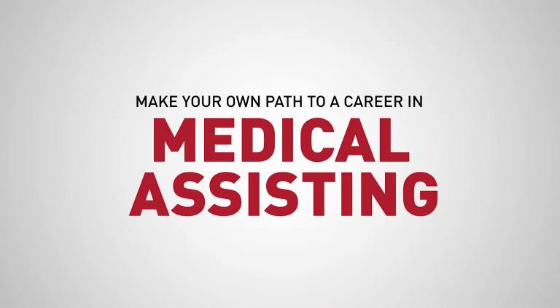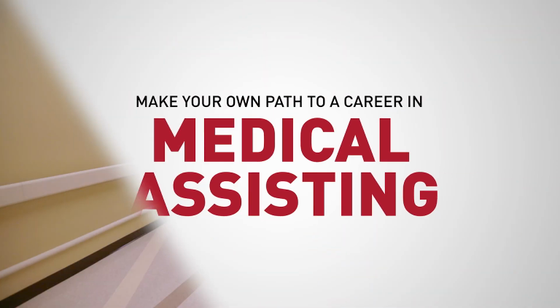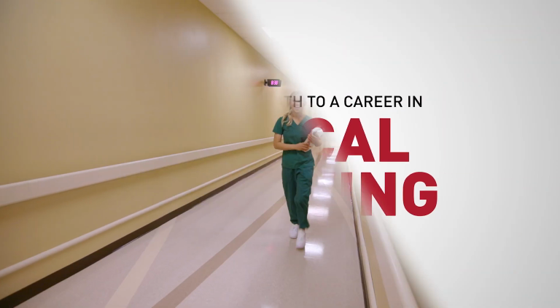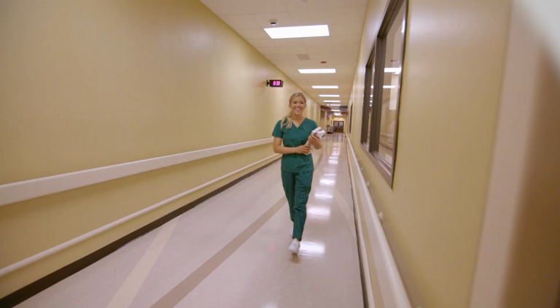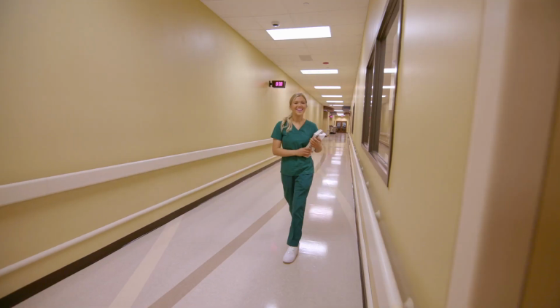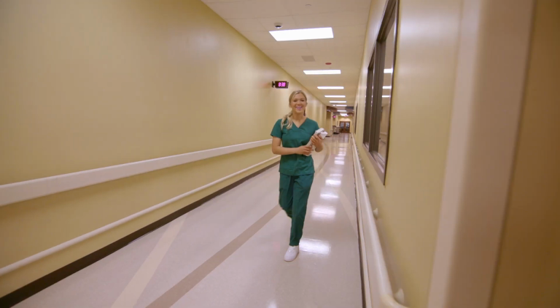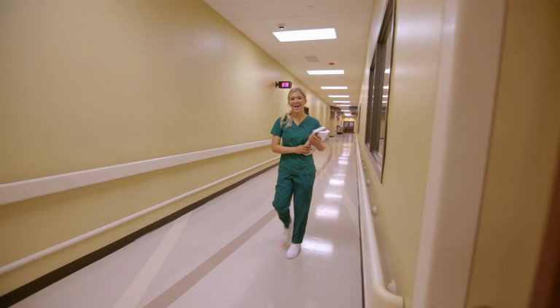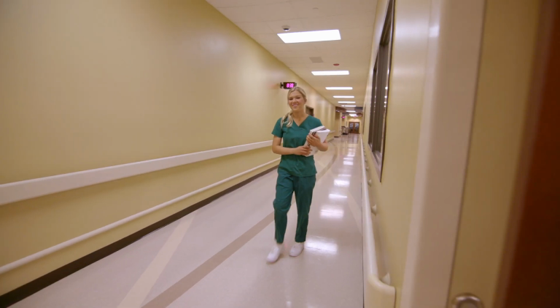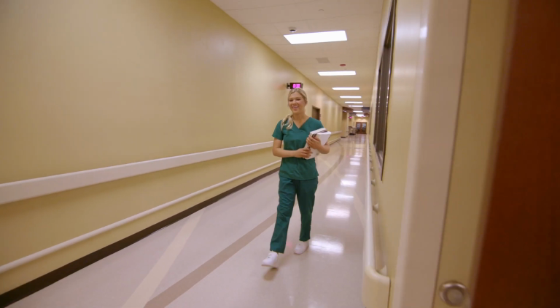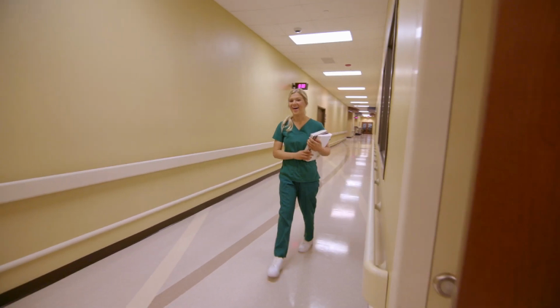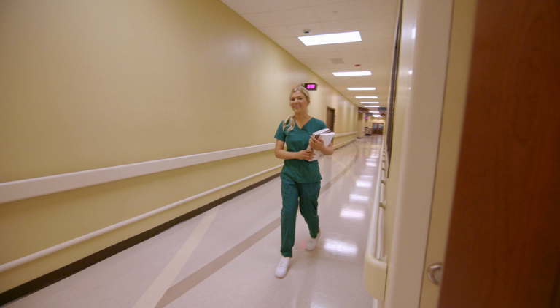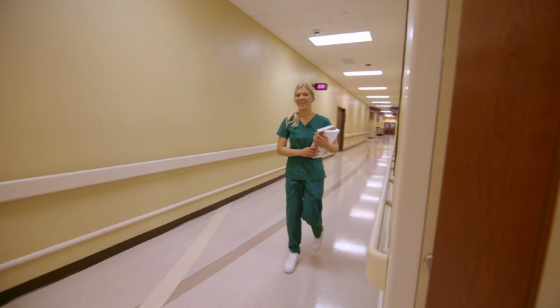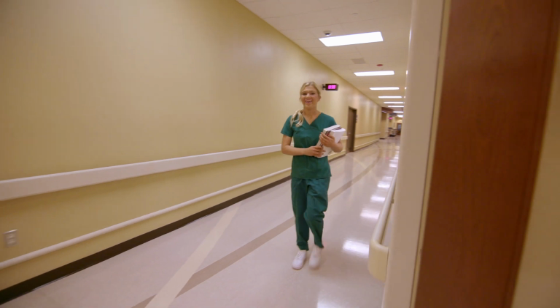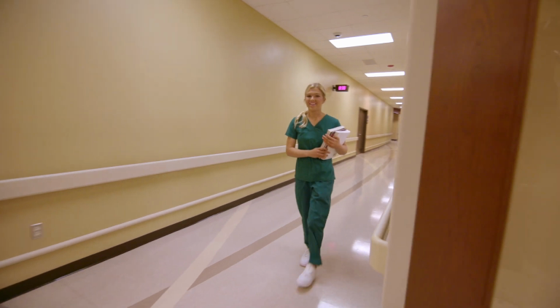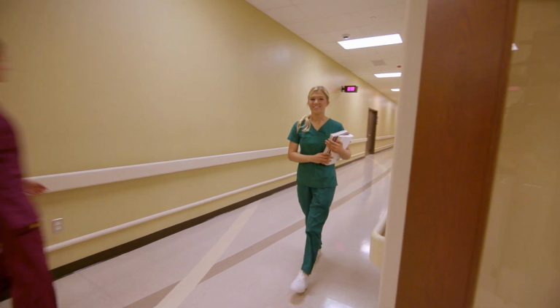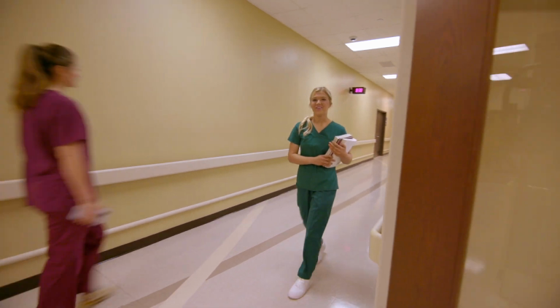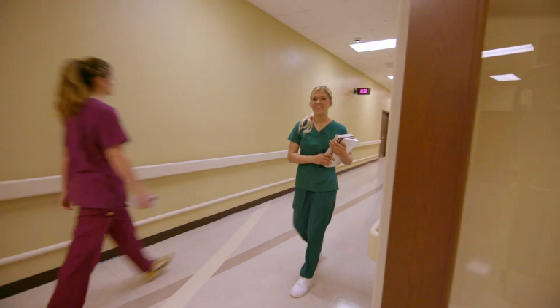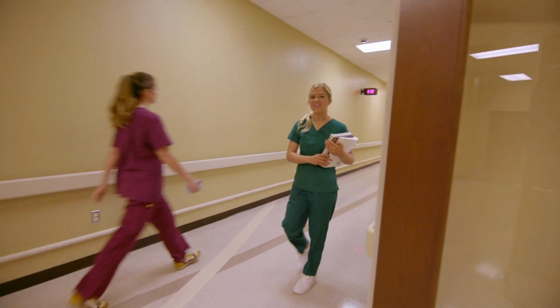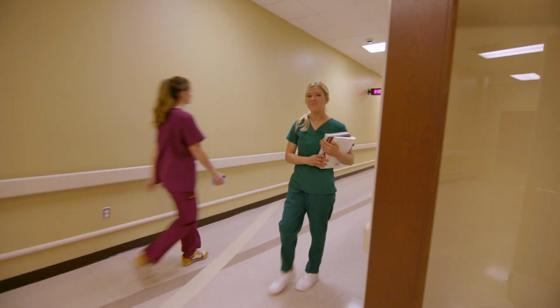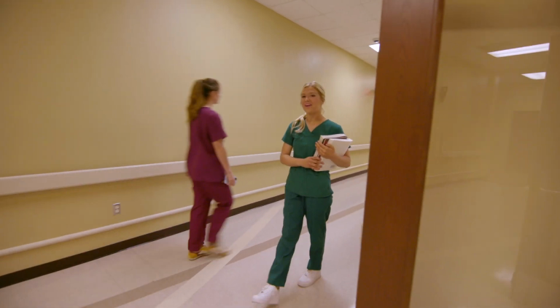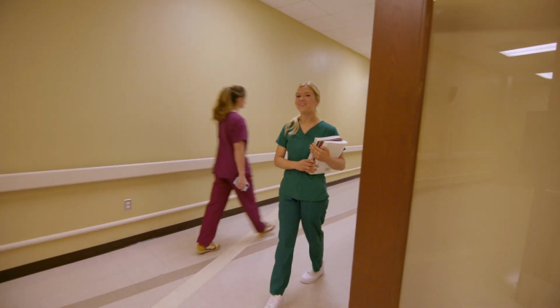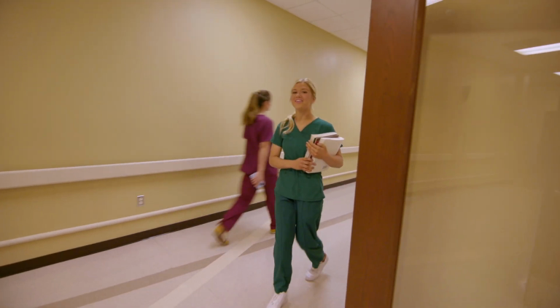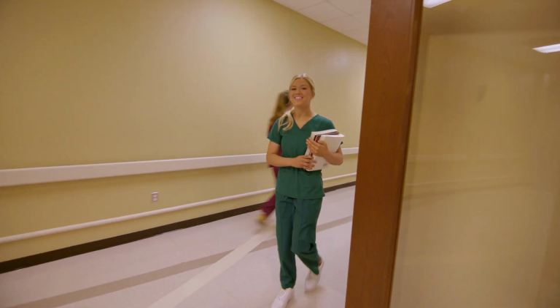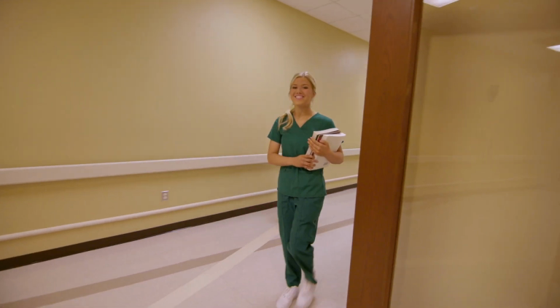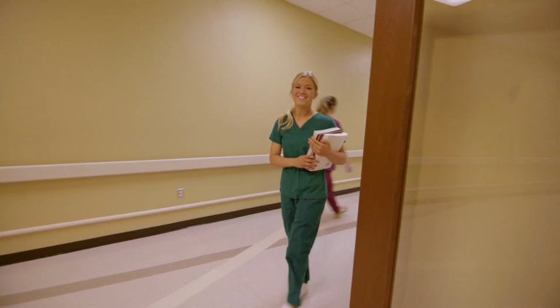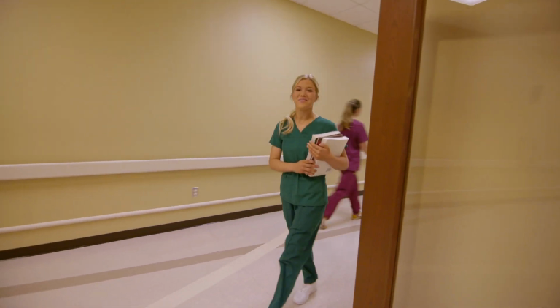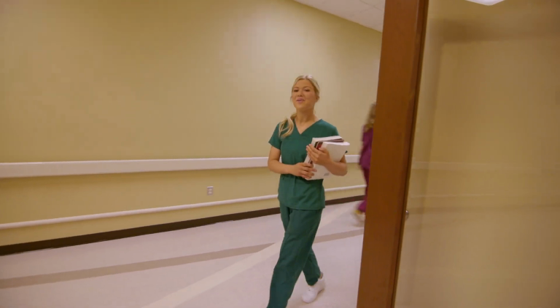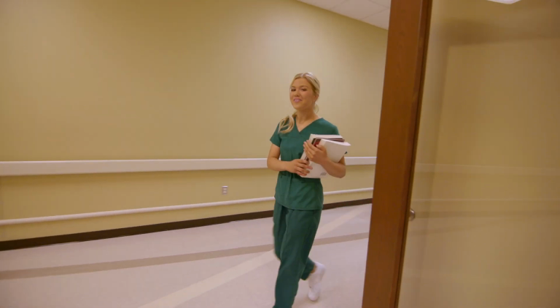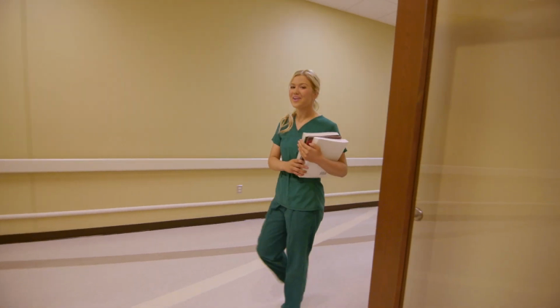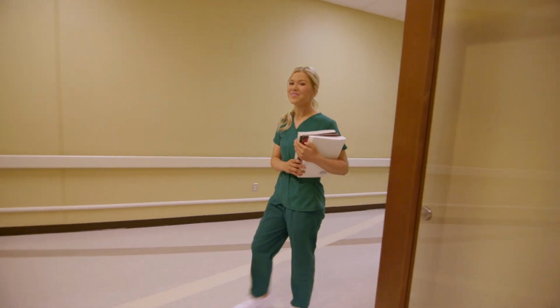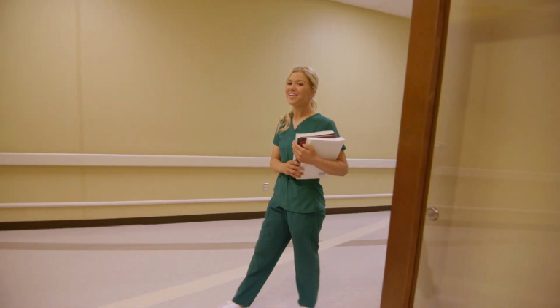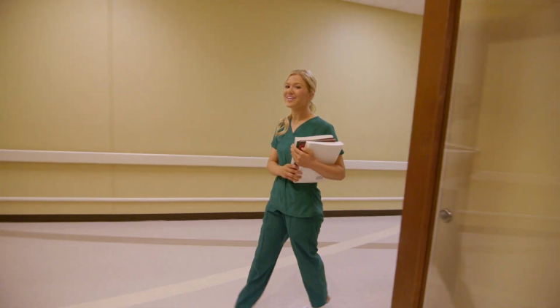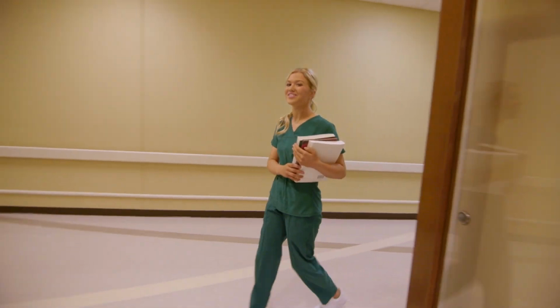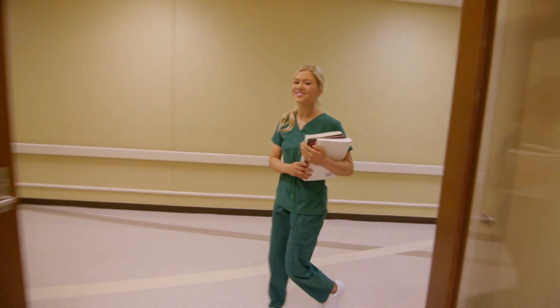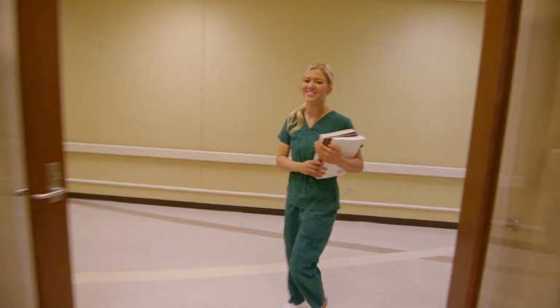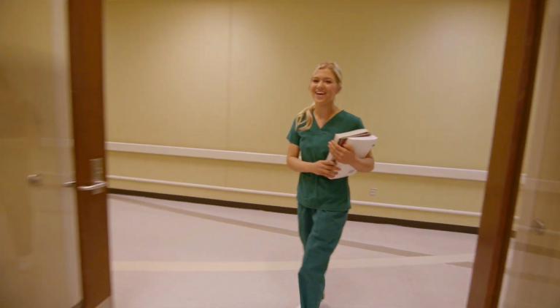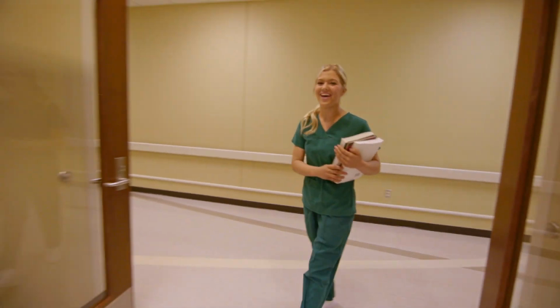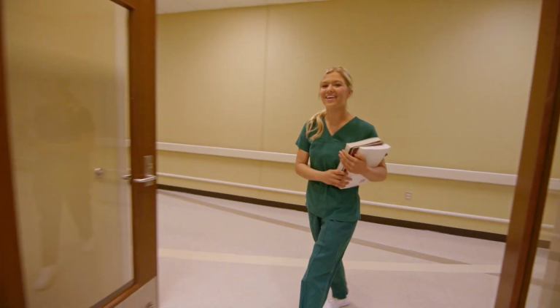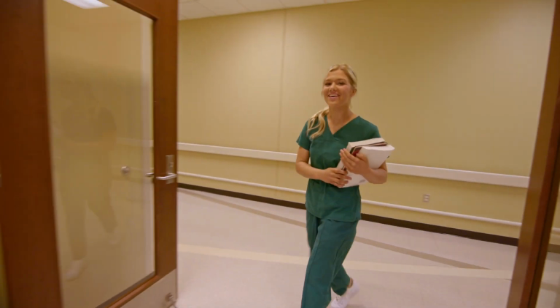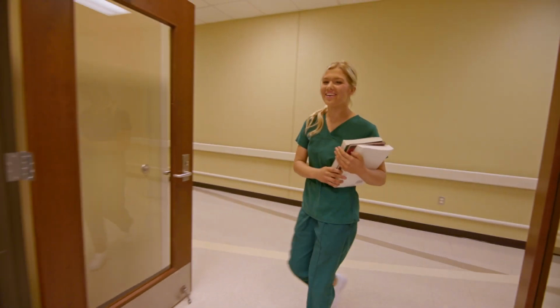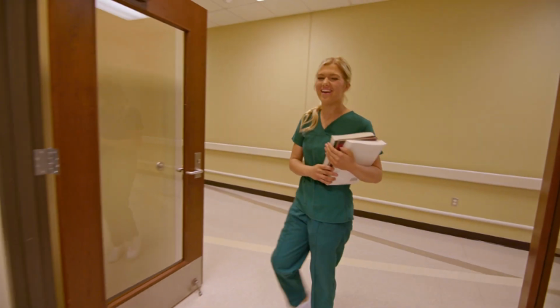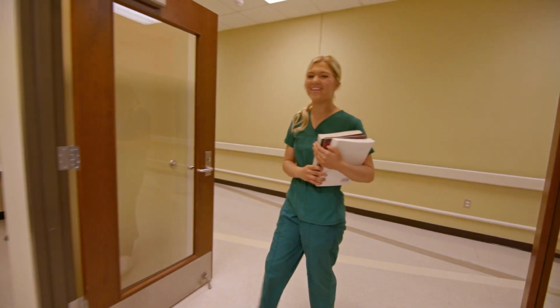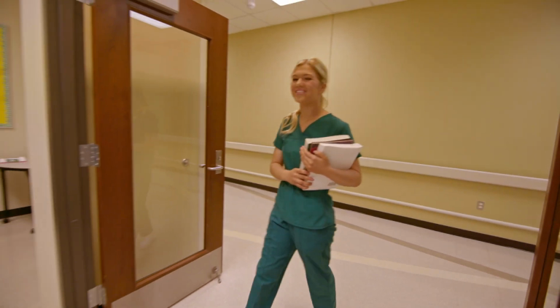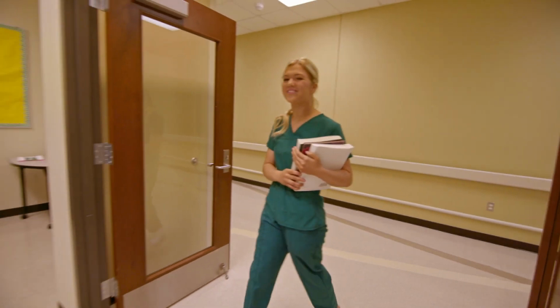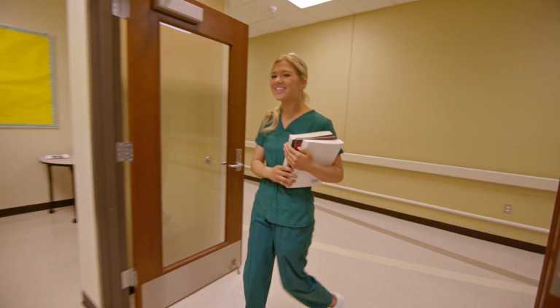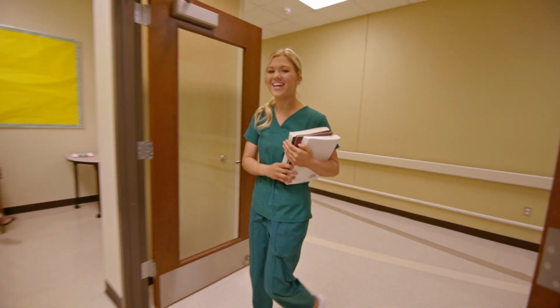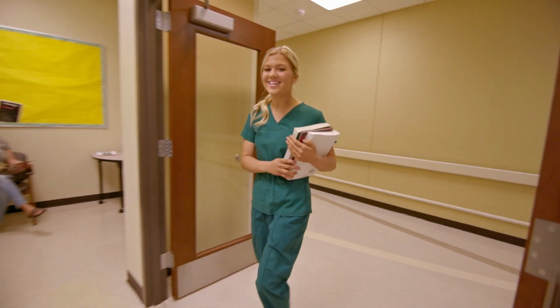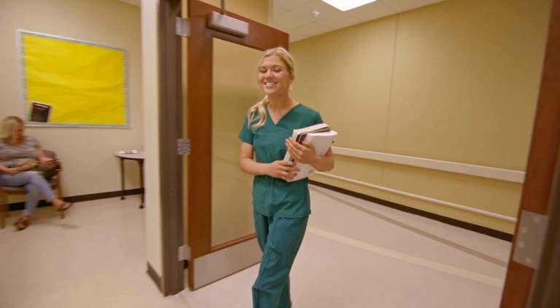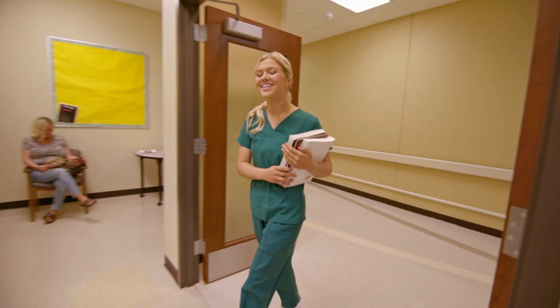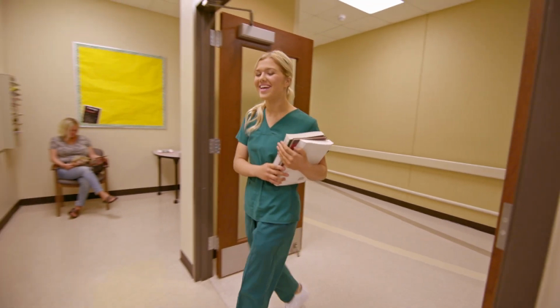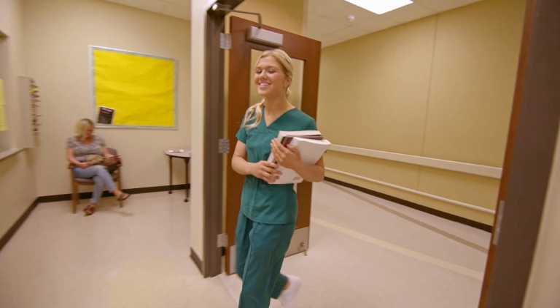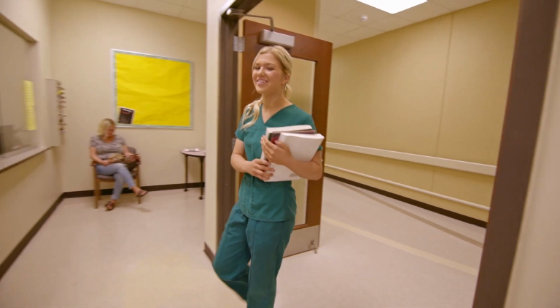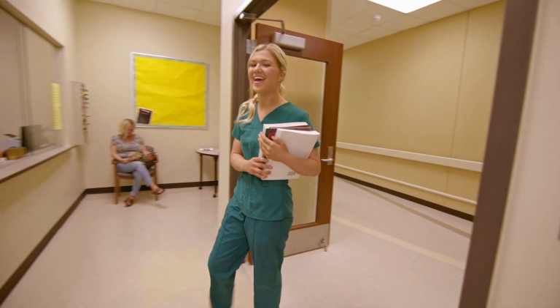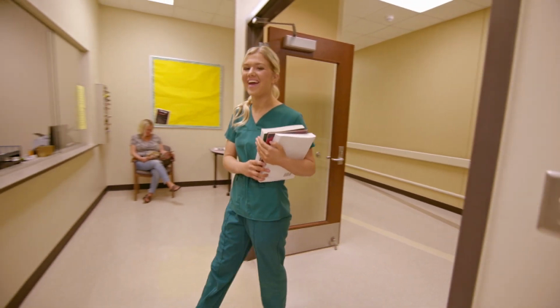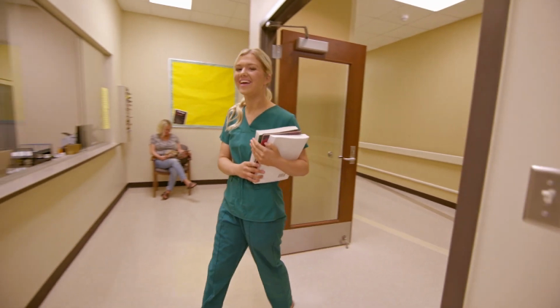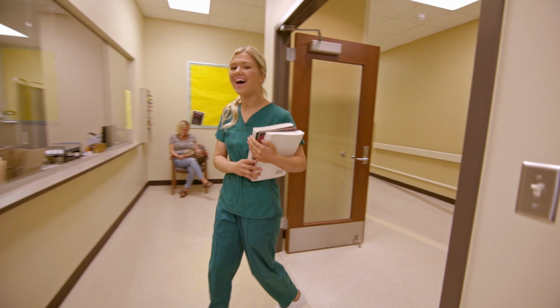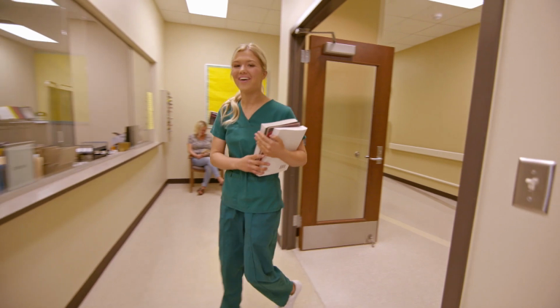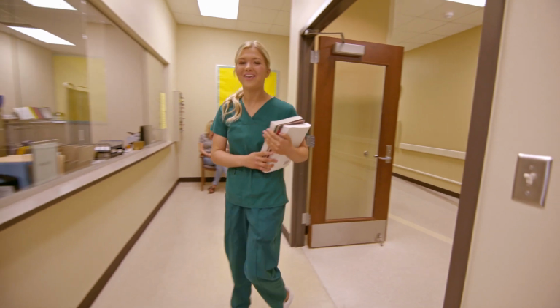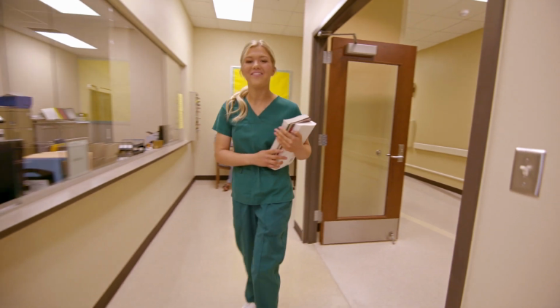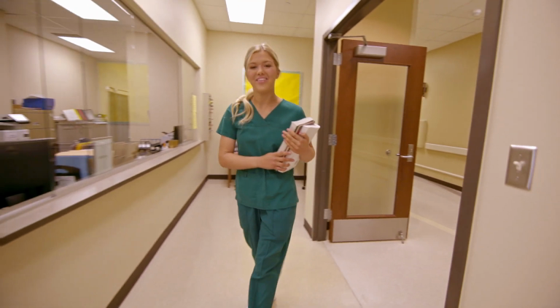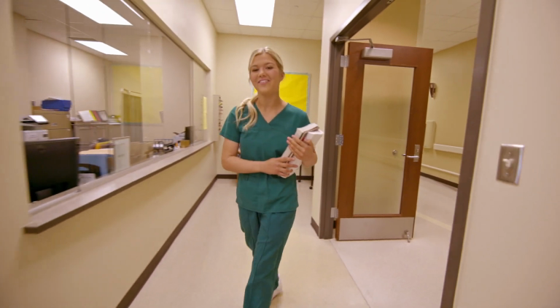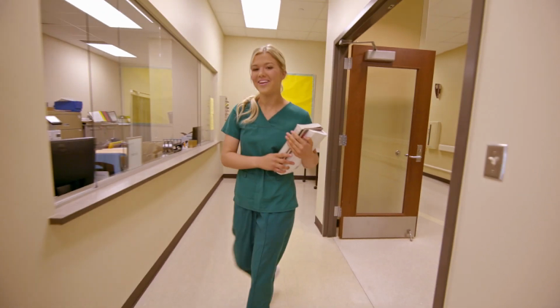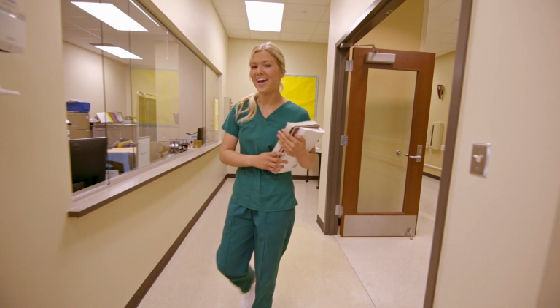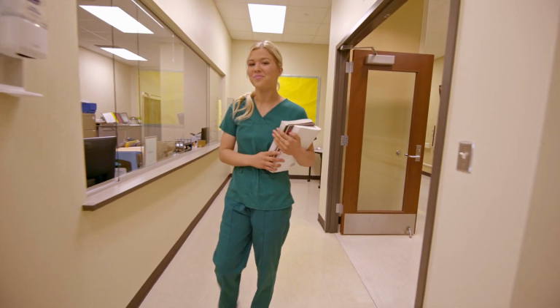Hey there, I'm Valerie, a student in the medical assisting program here at Tulsa Tech. Not sure what that is? That's okay, I'll give you the rundown.